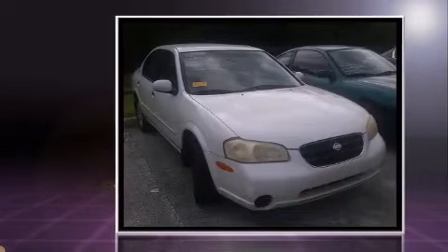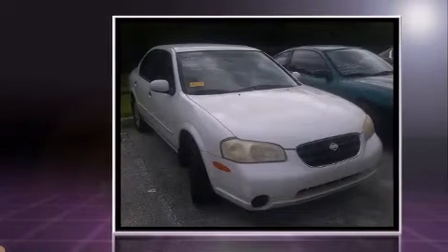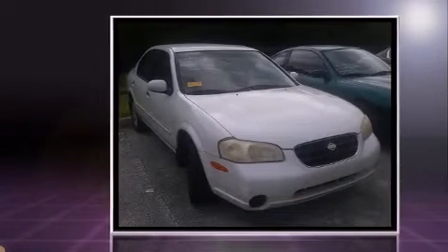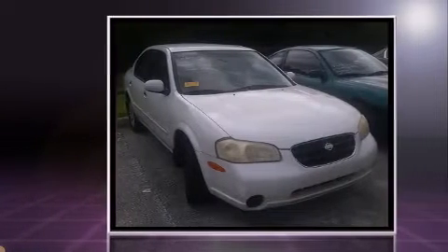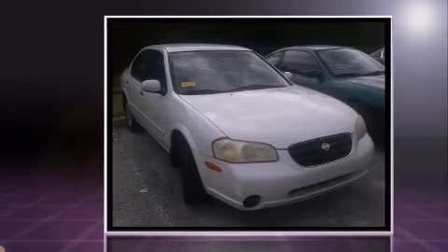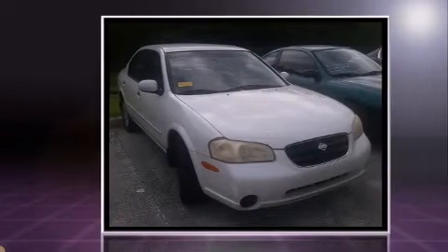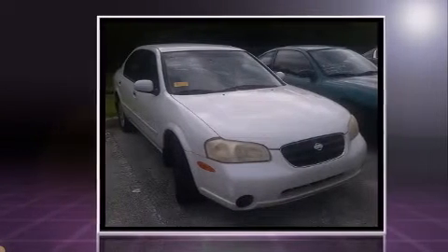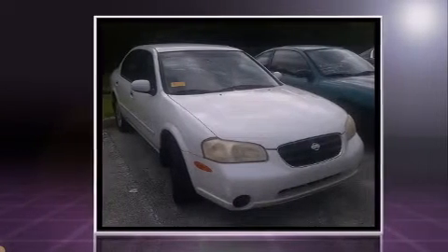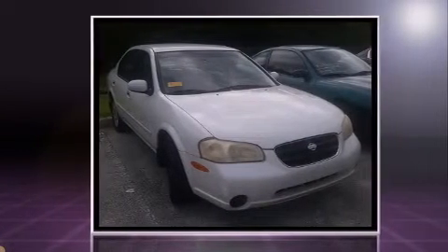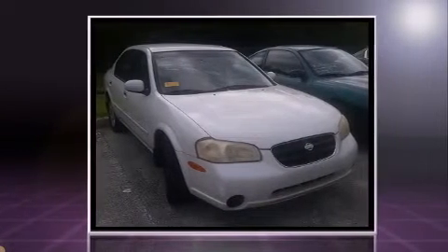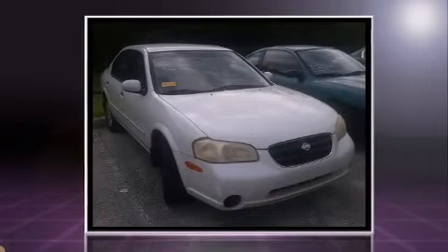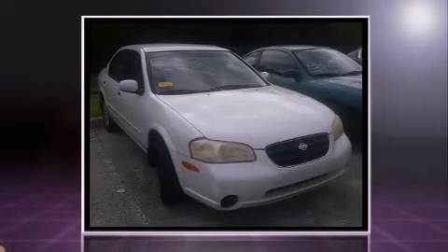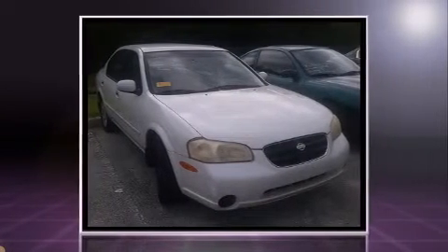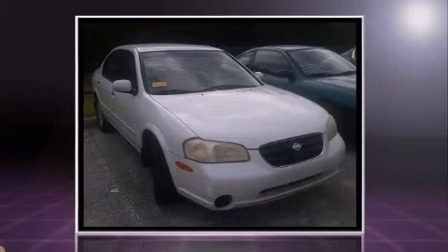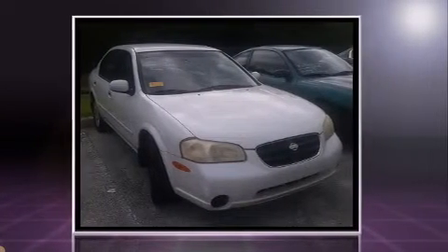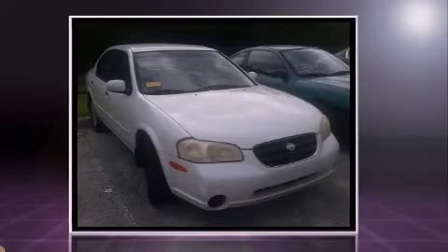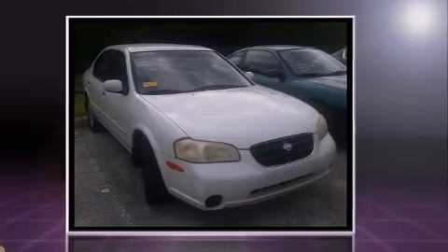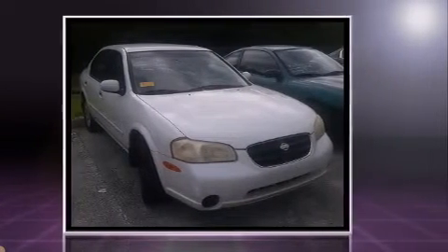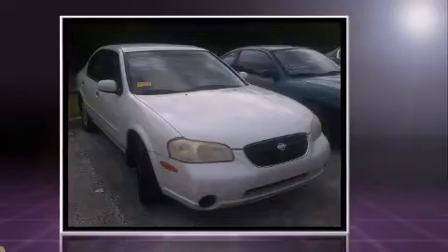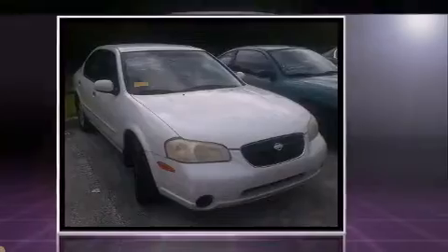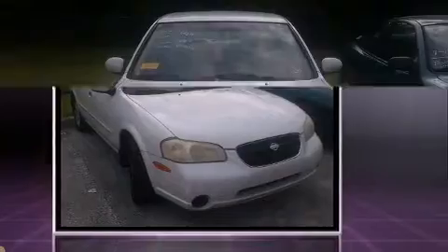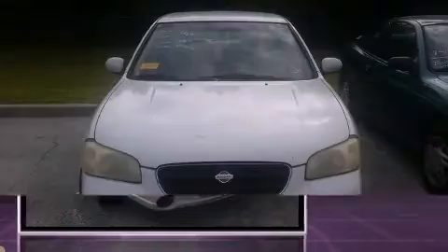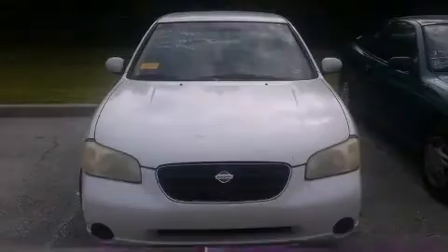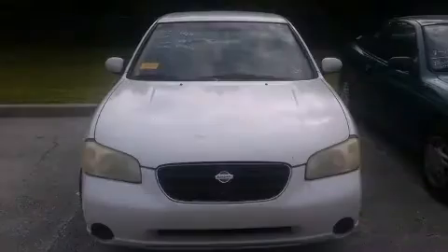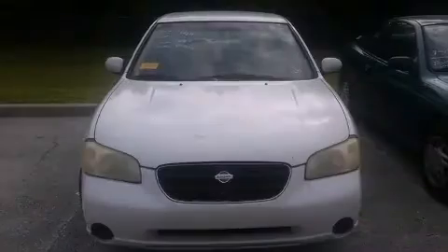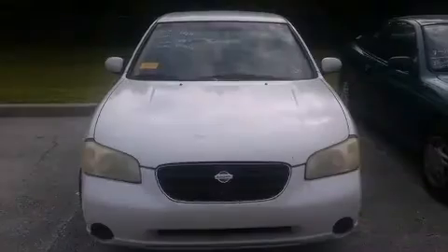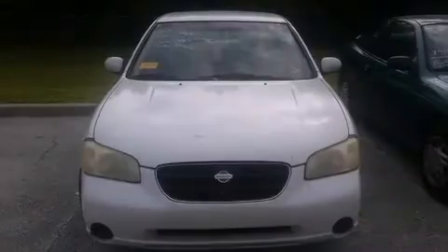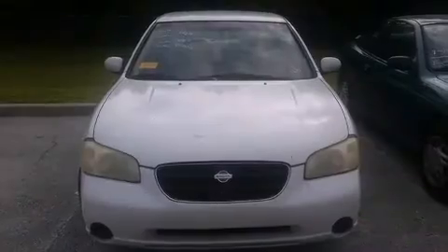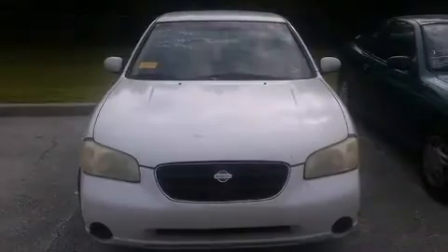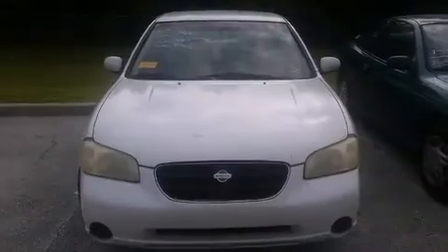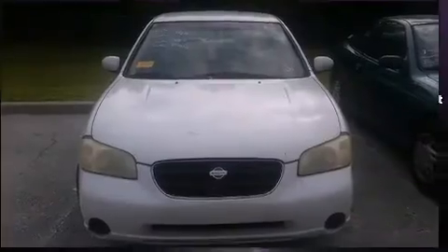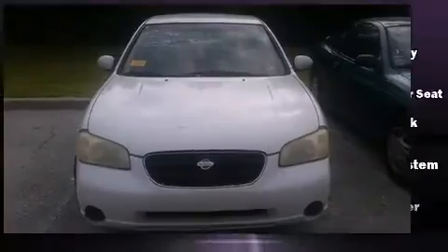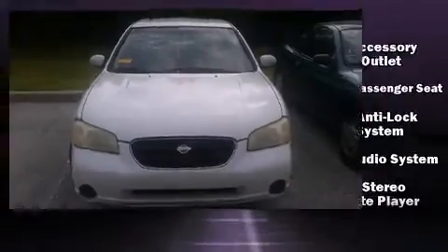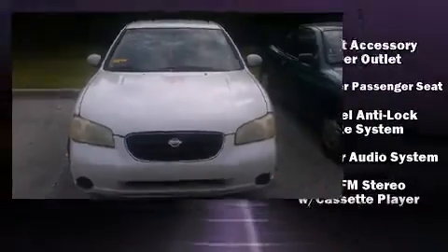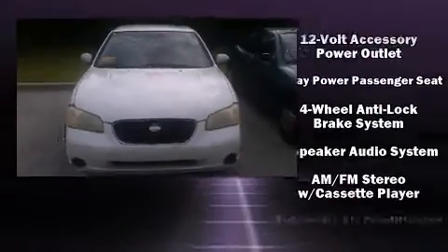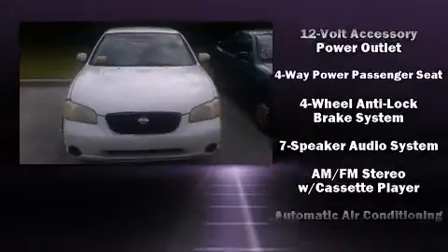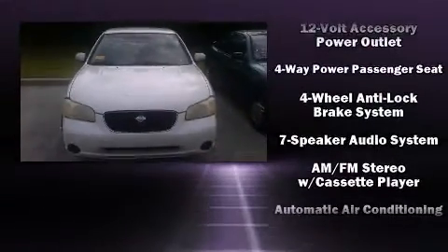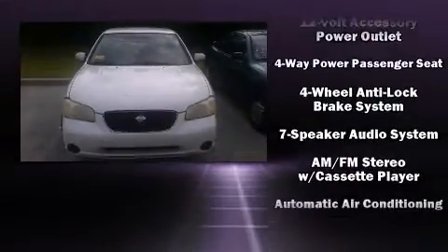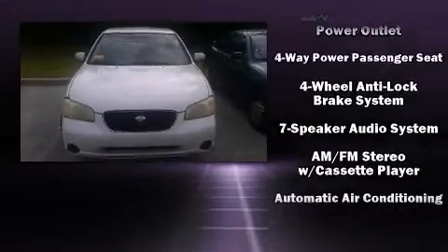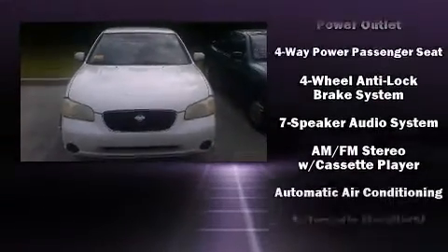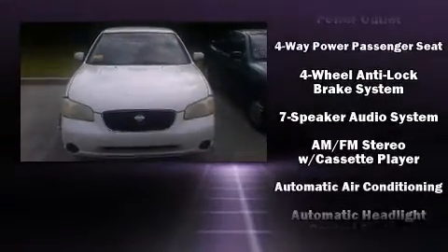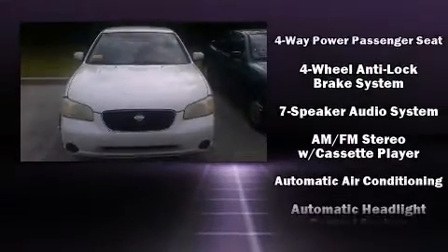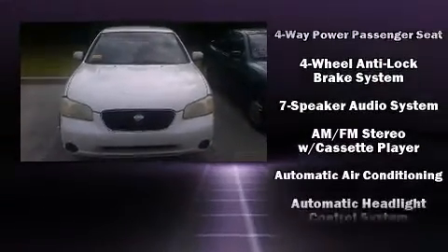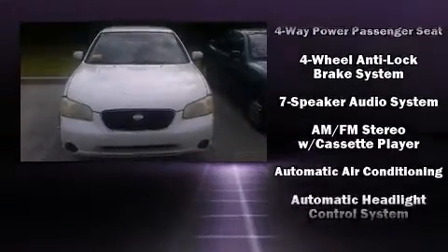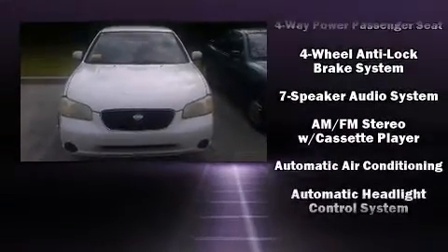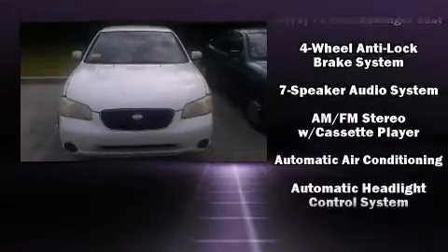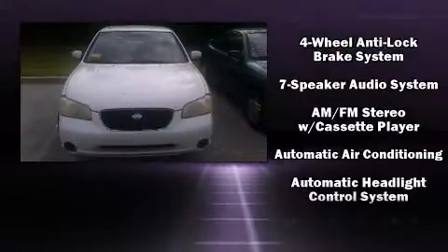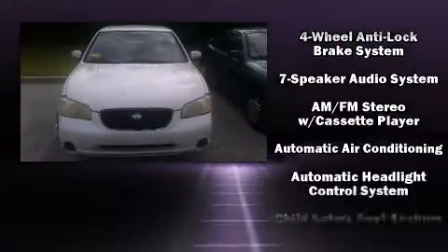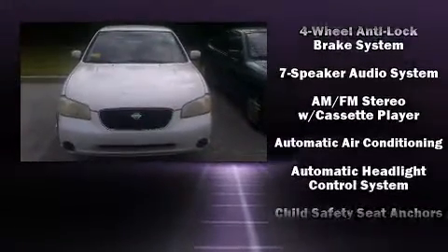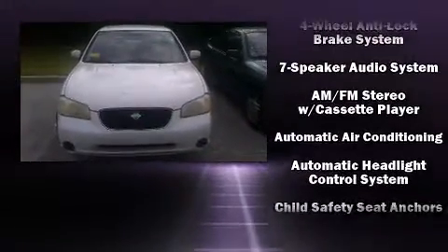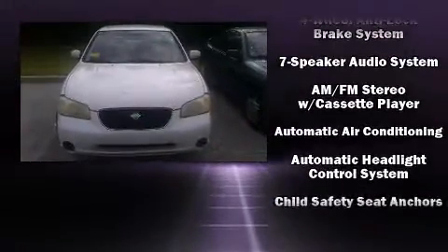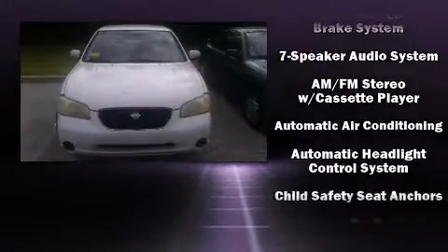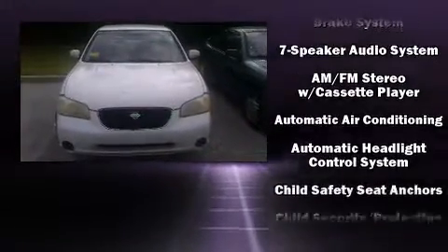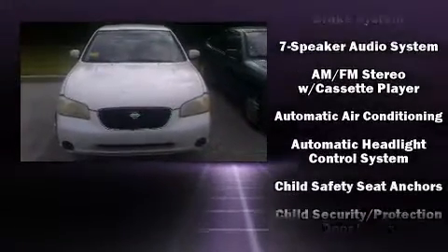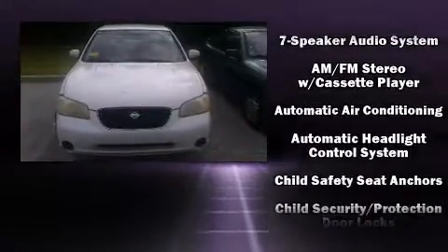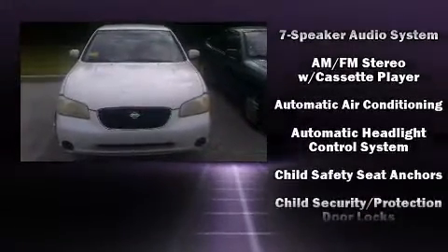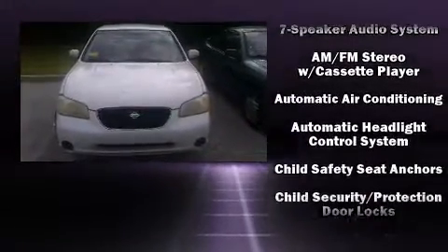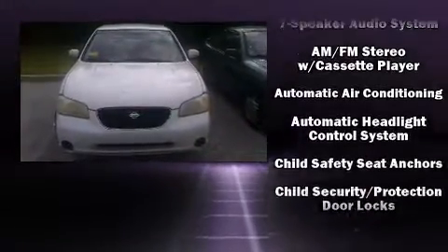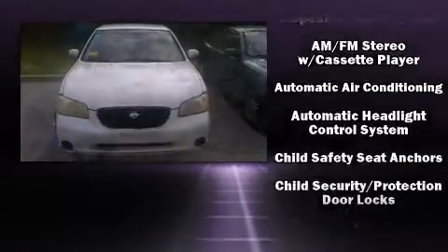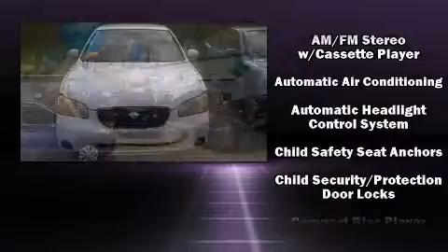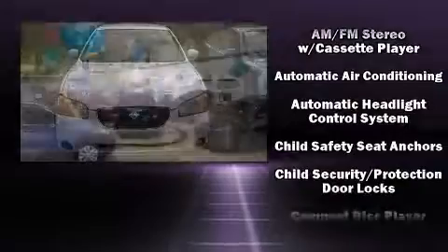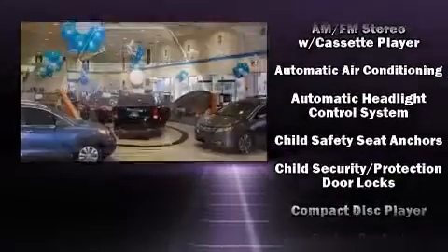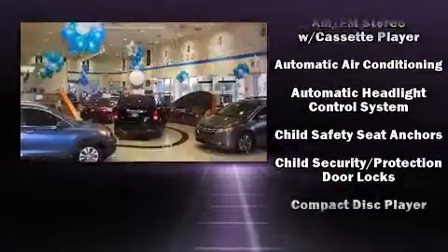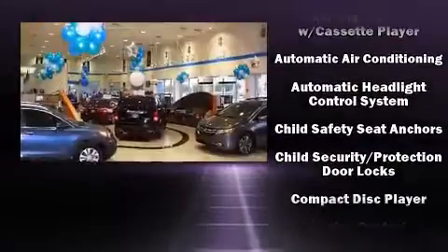Top features include remote keyless entry, one-touch window functionality, a tachometer, and more.